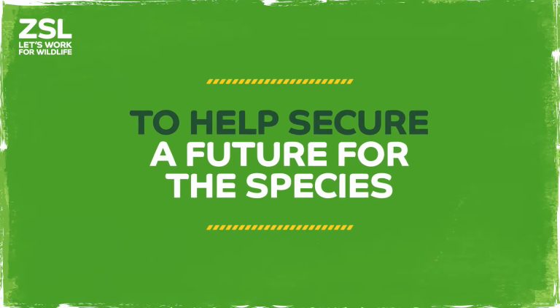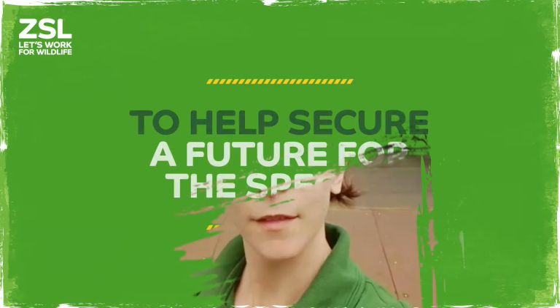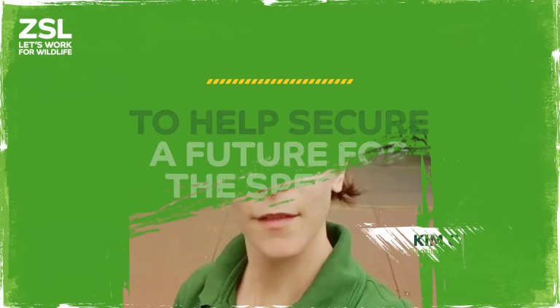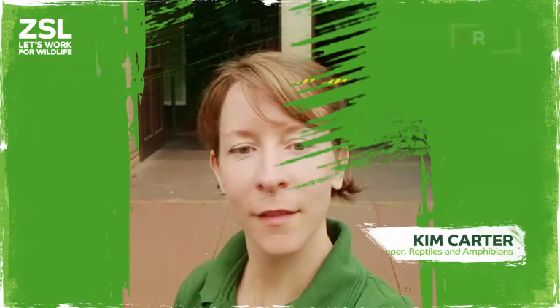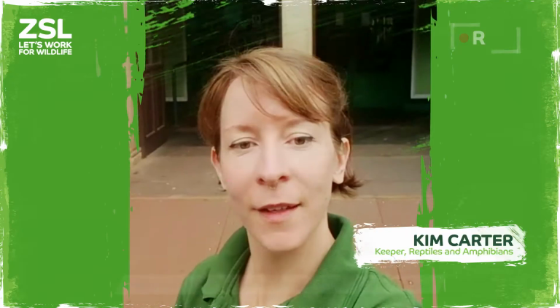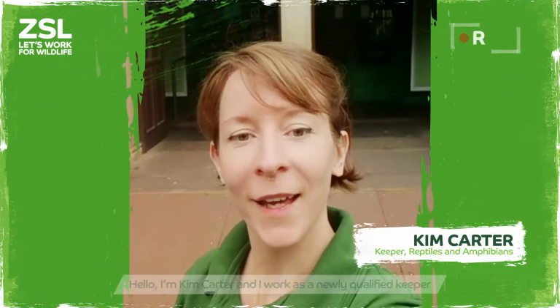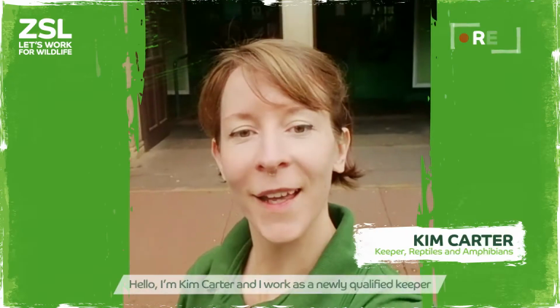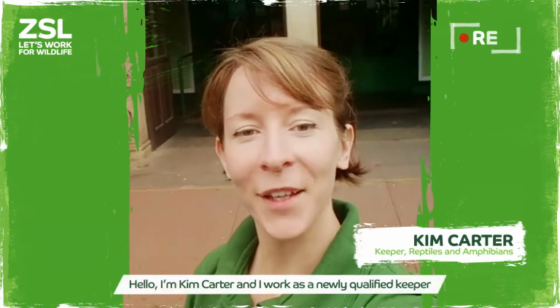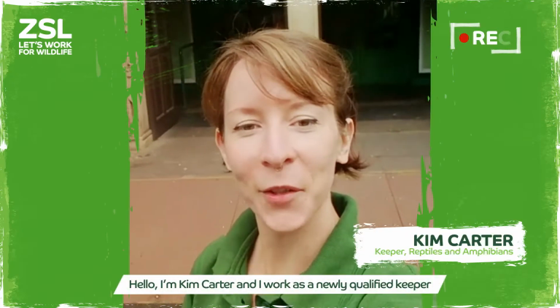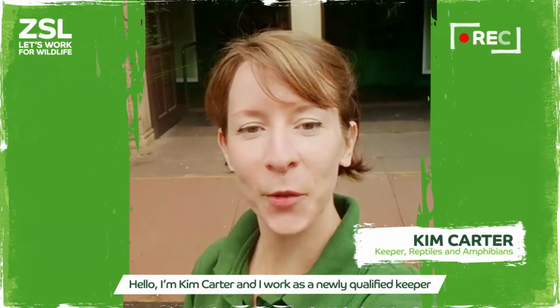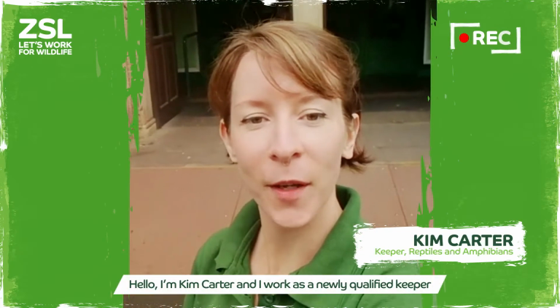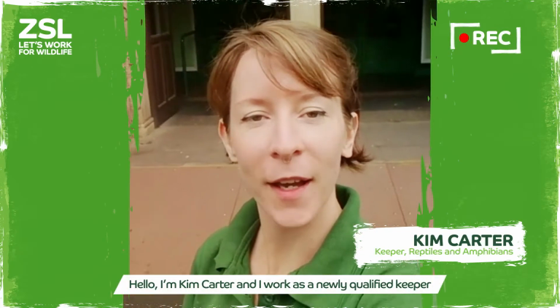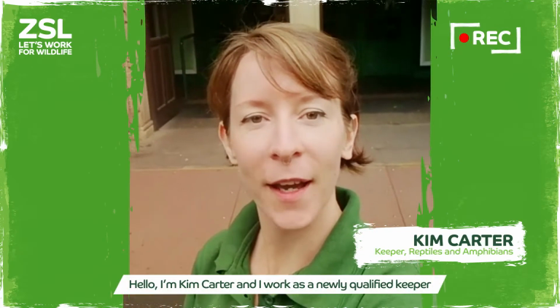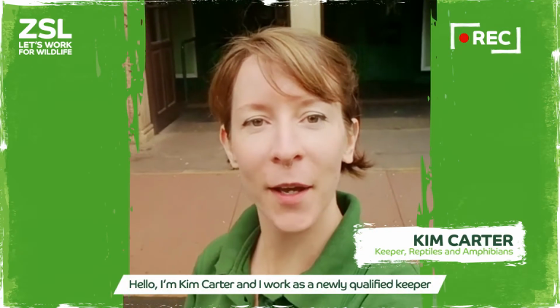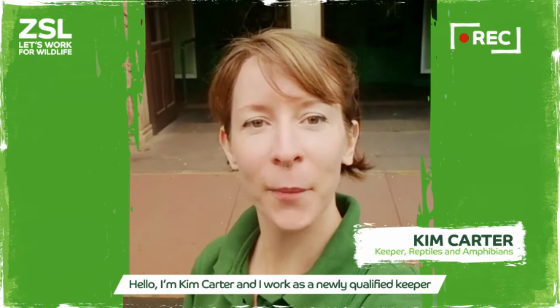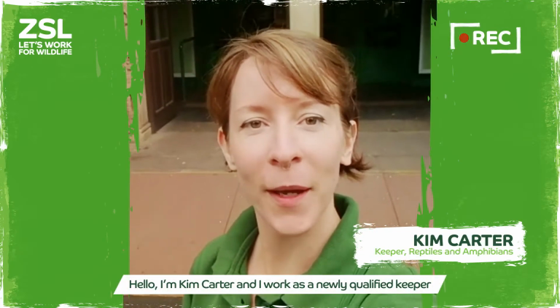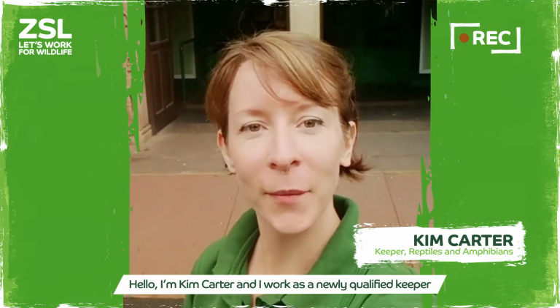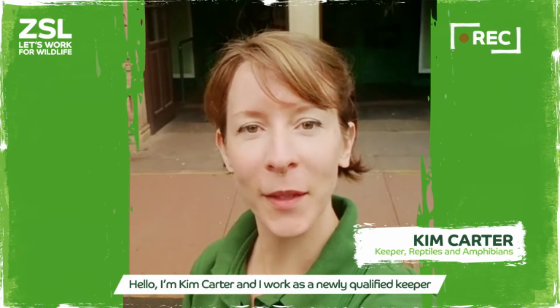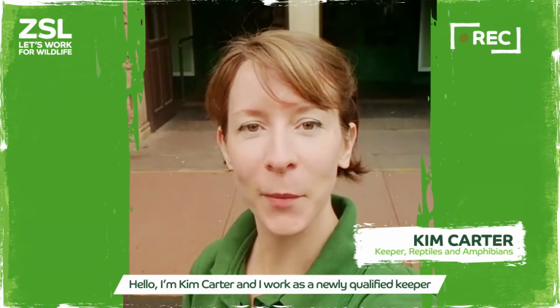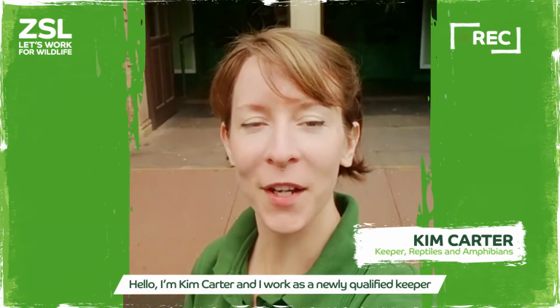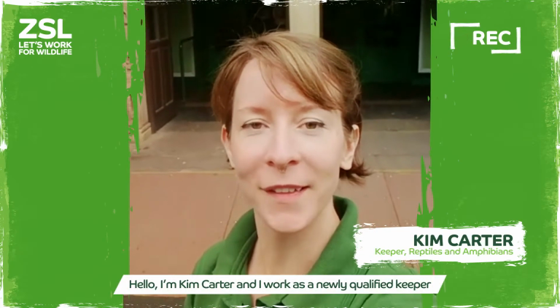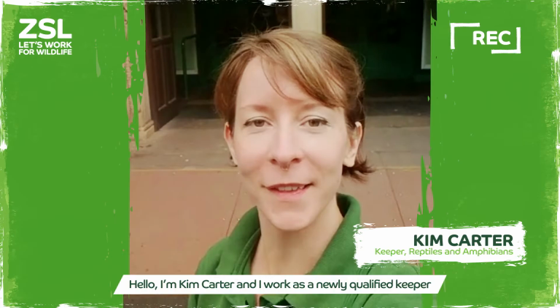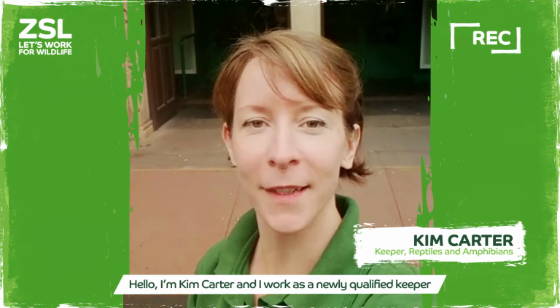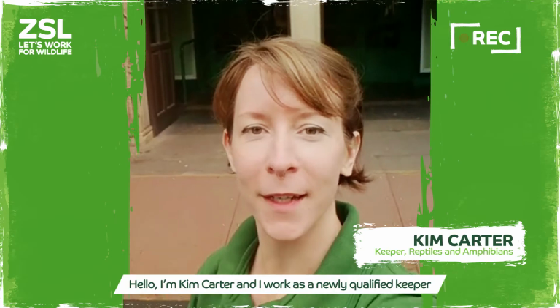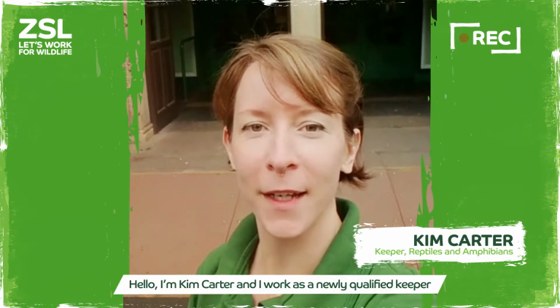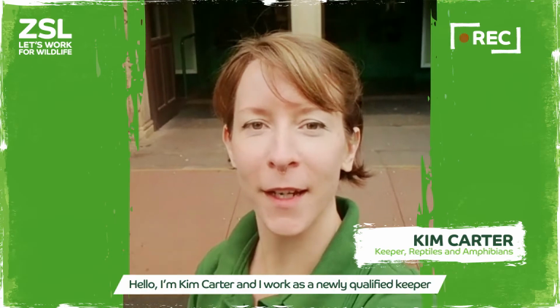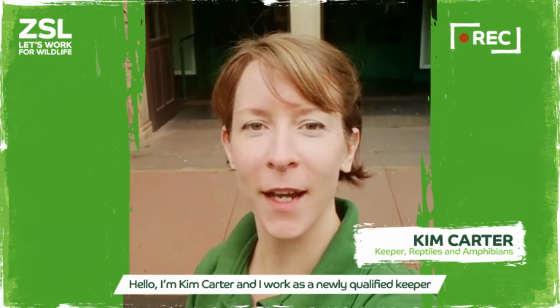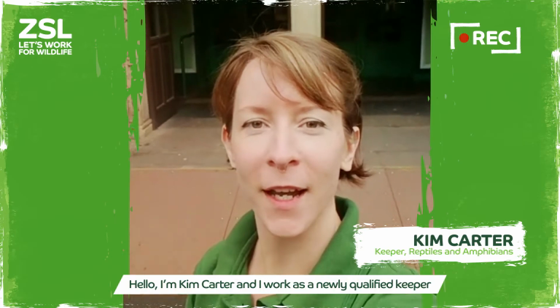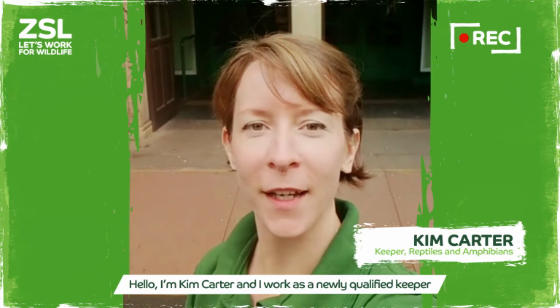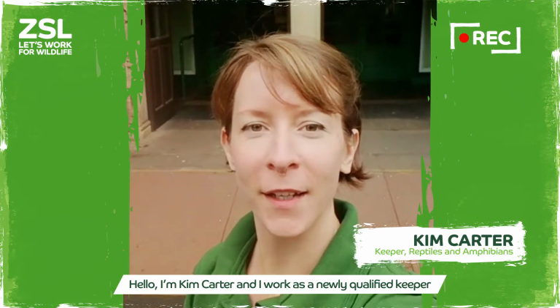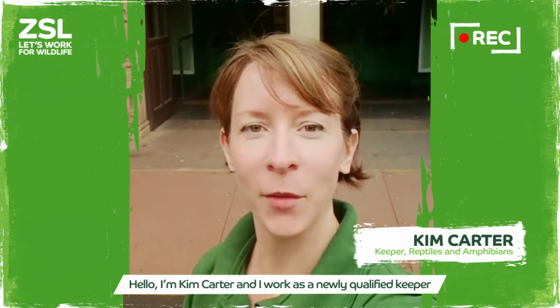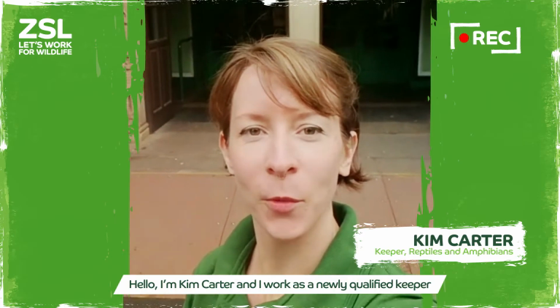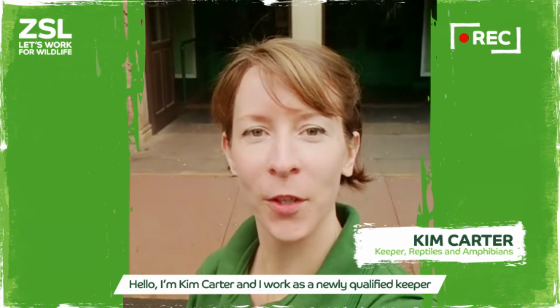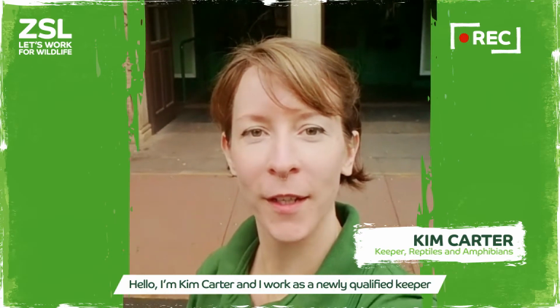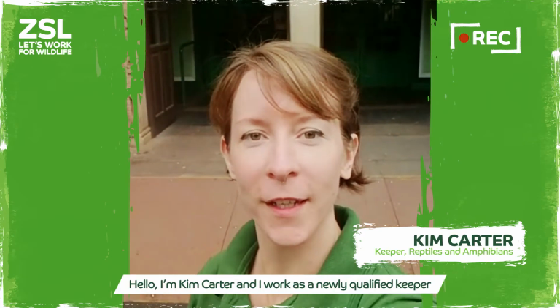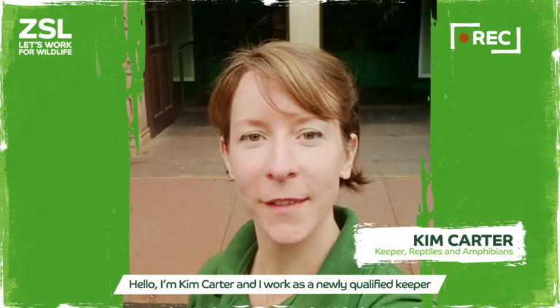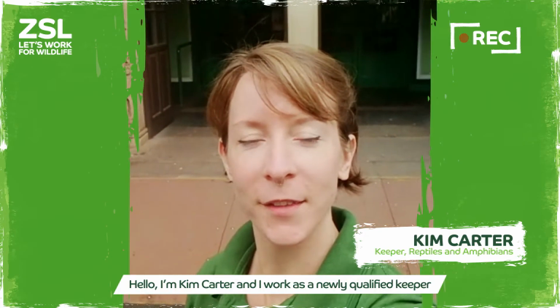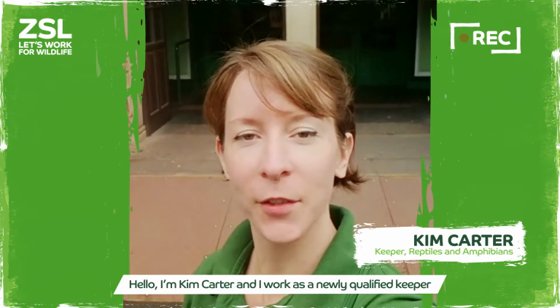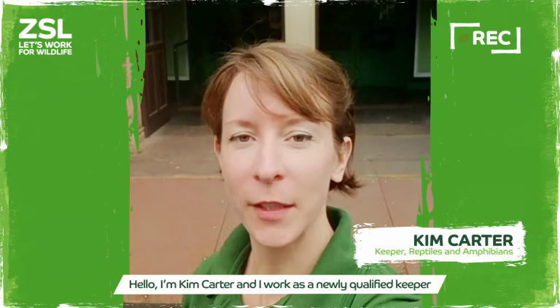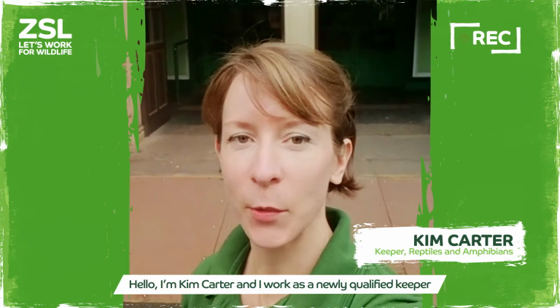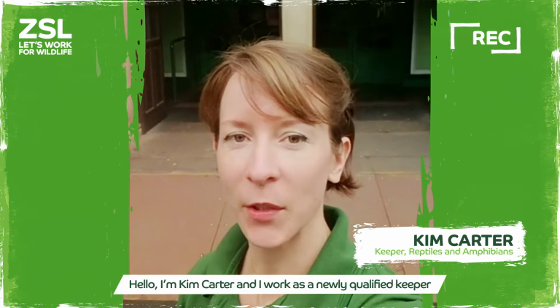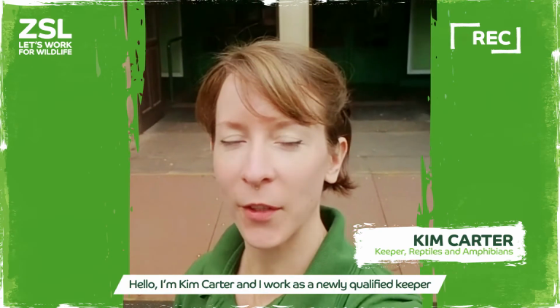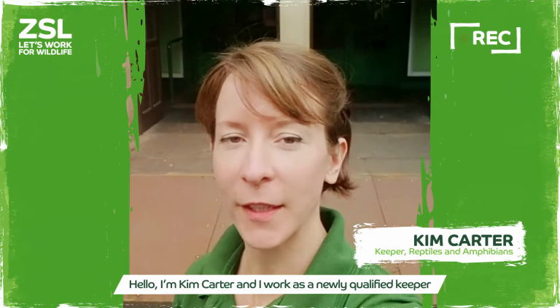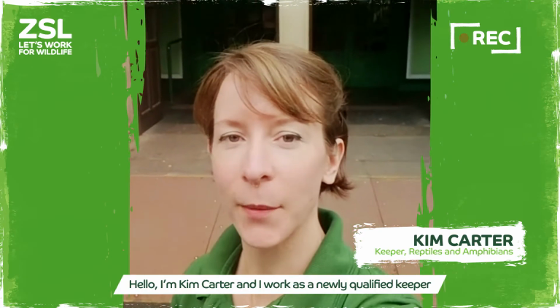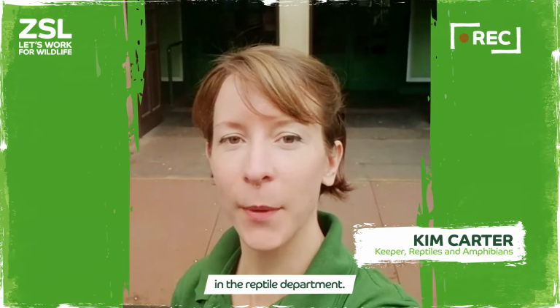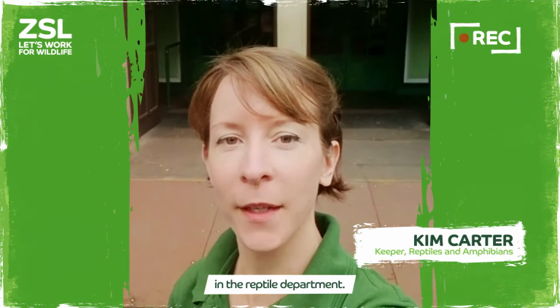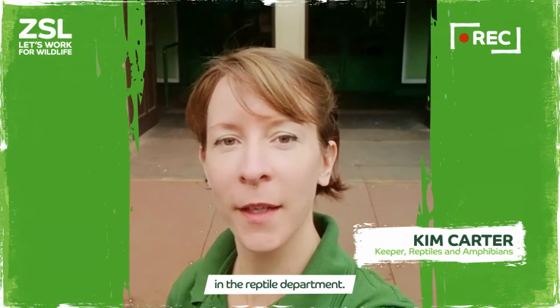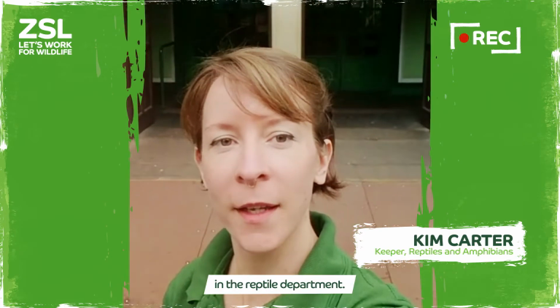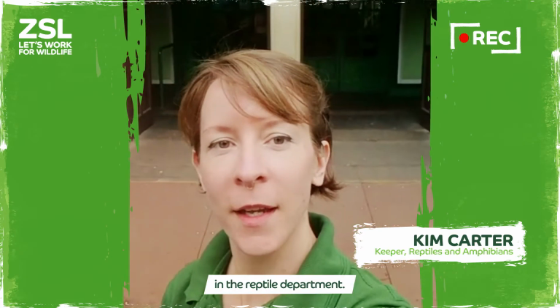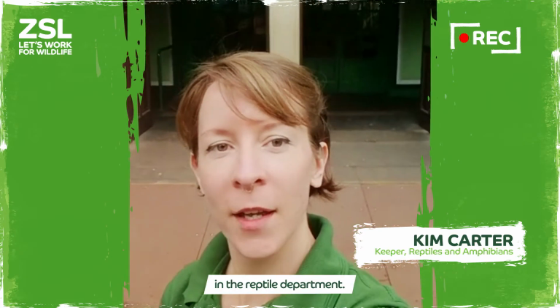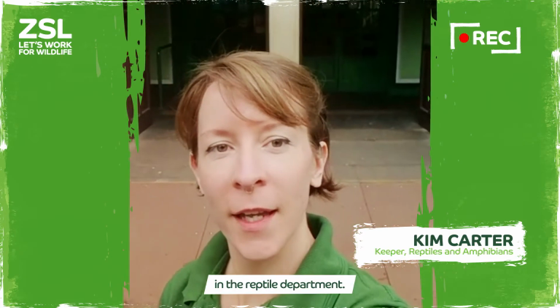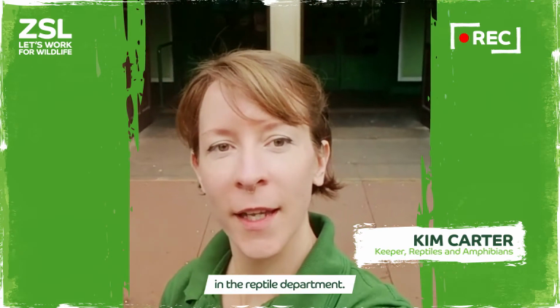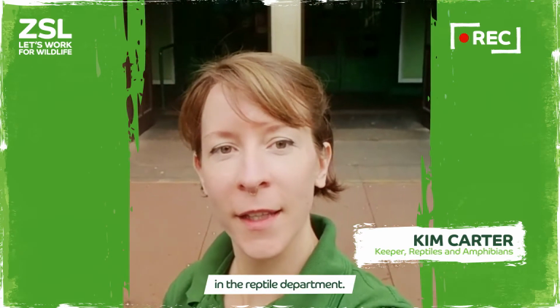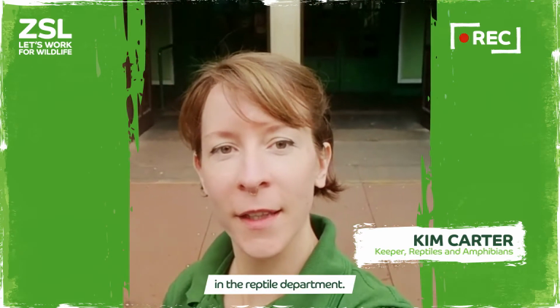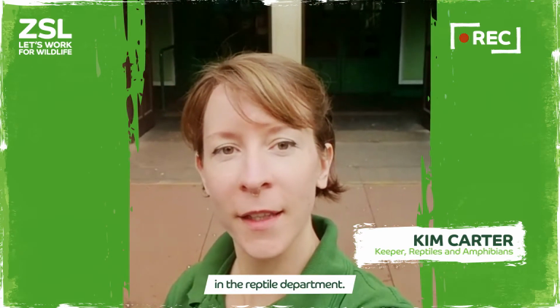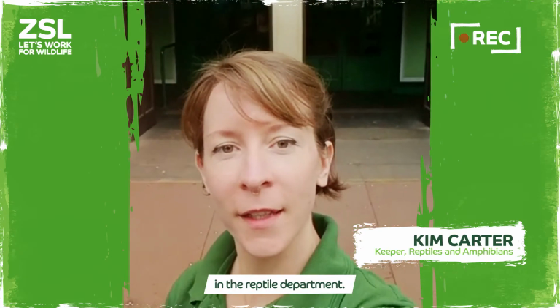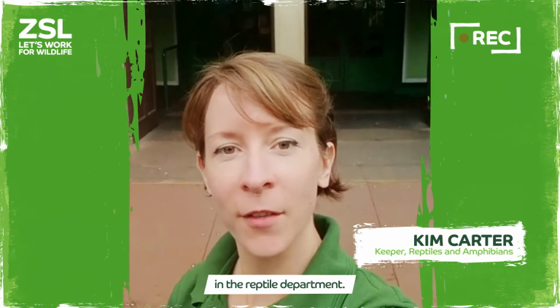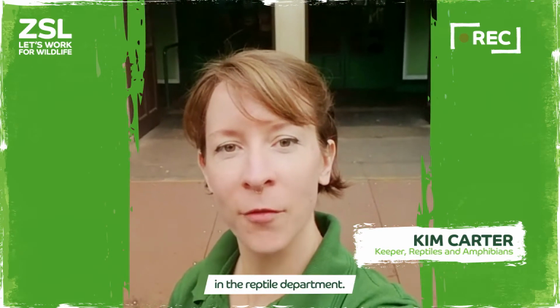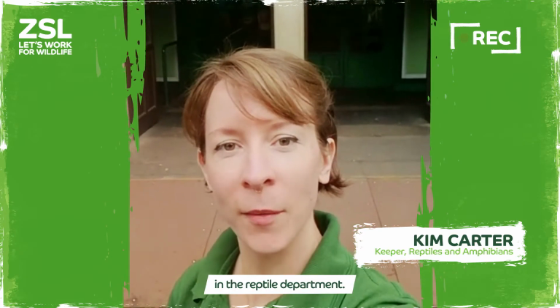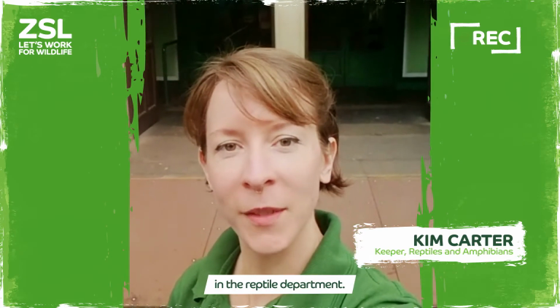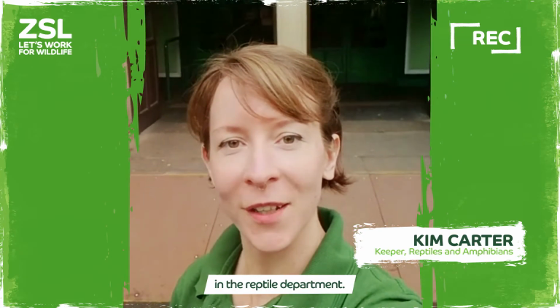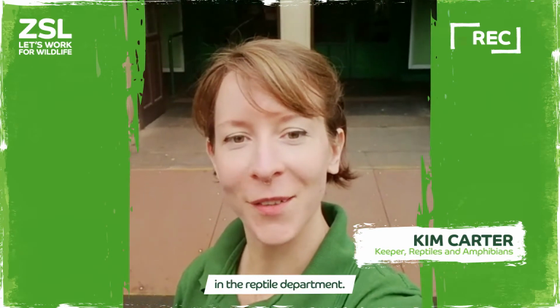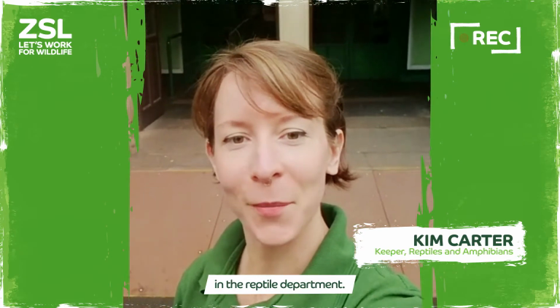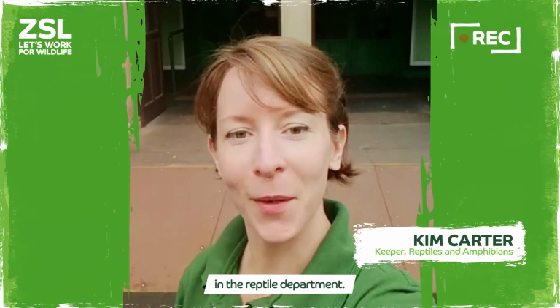Hello! I'm Kim Carter and I work as a newly qualified keeper in the reptile department.